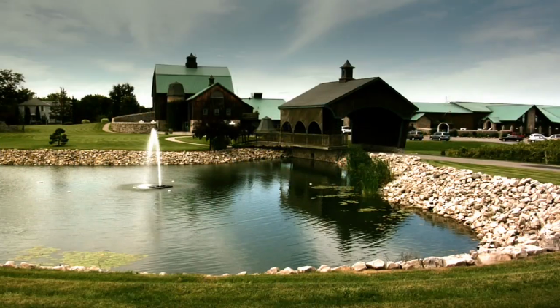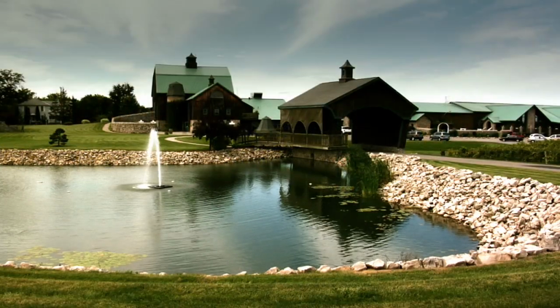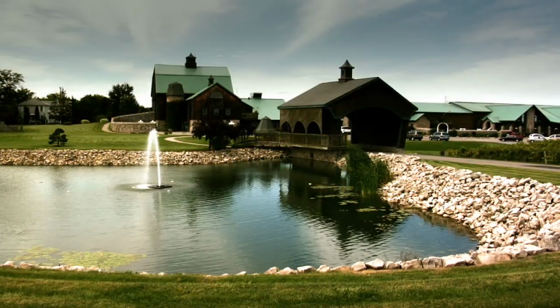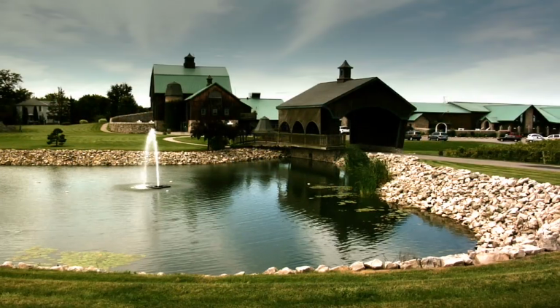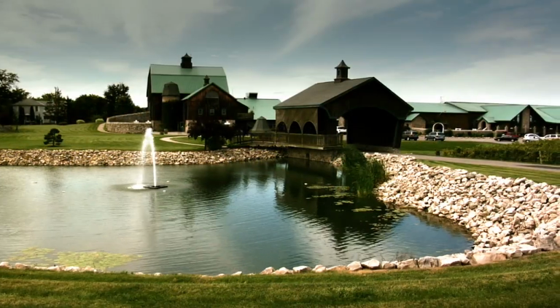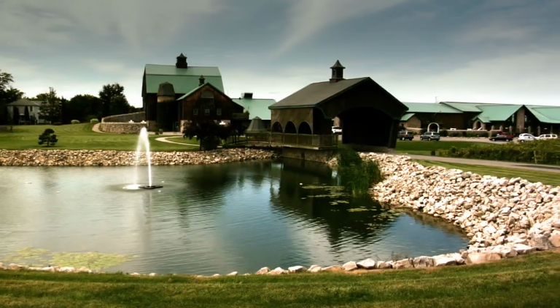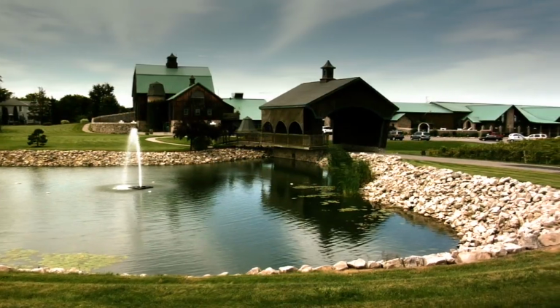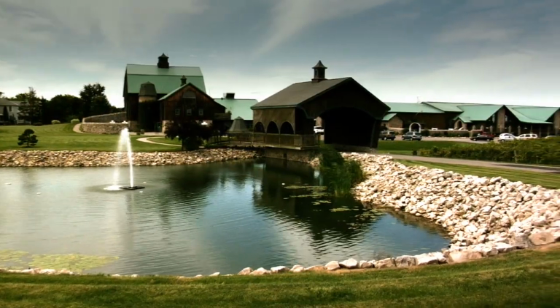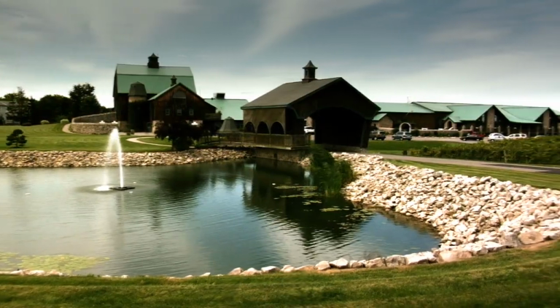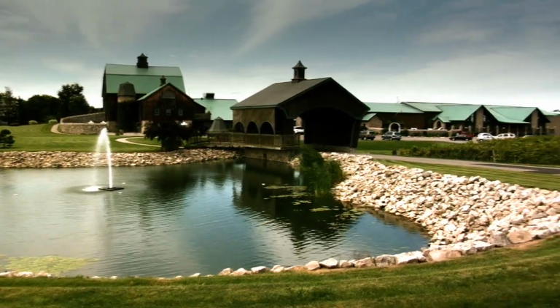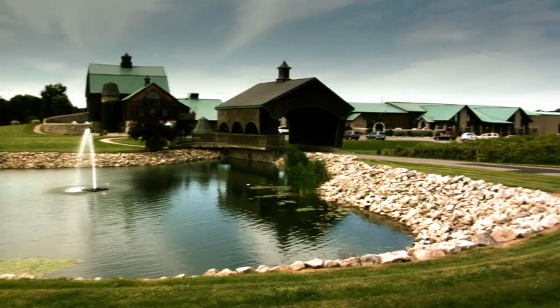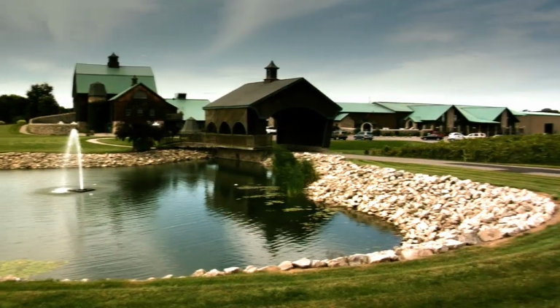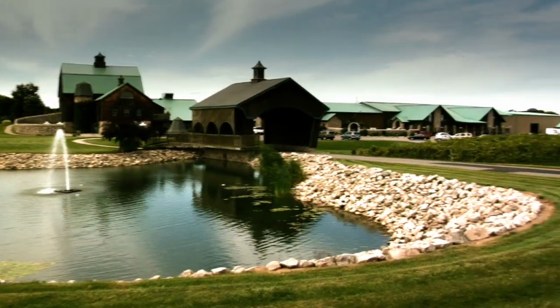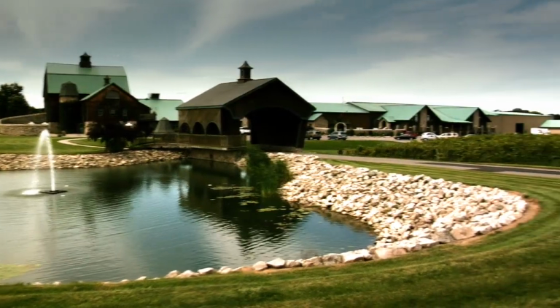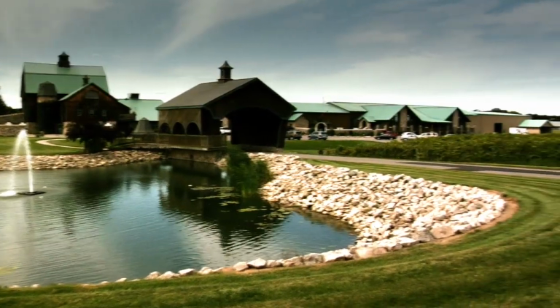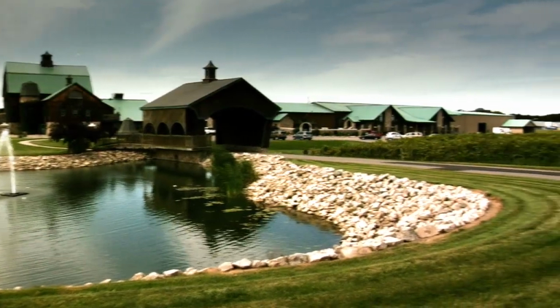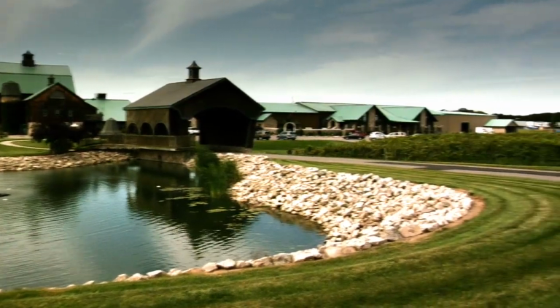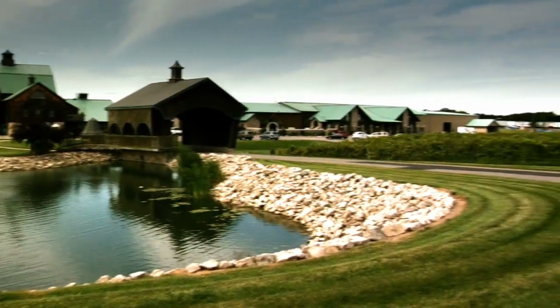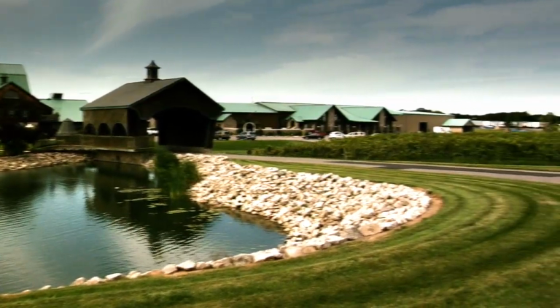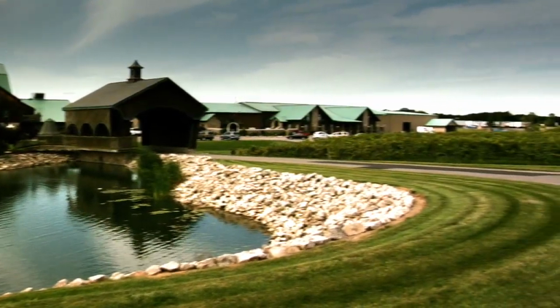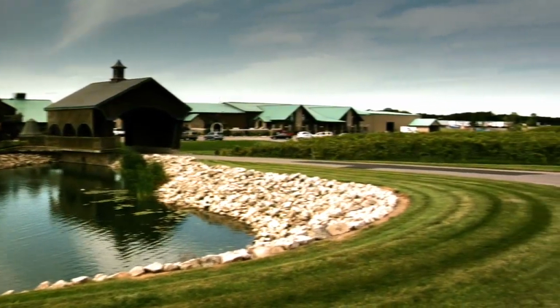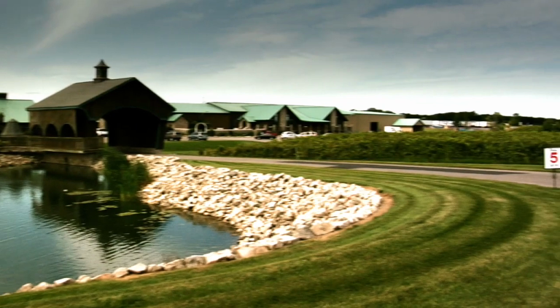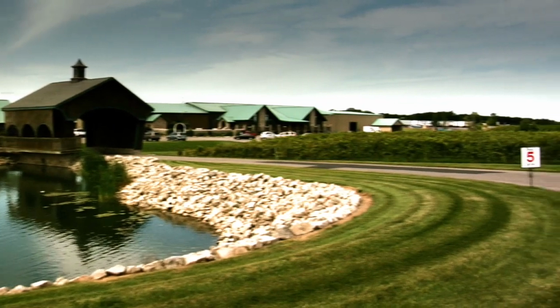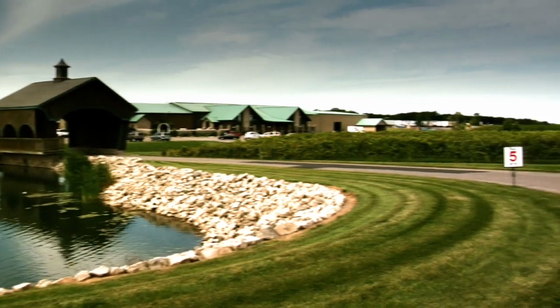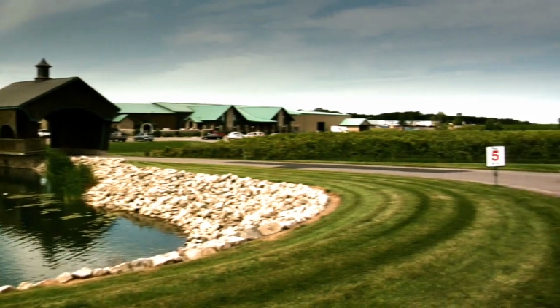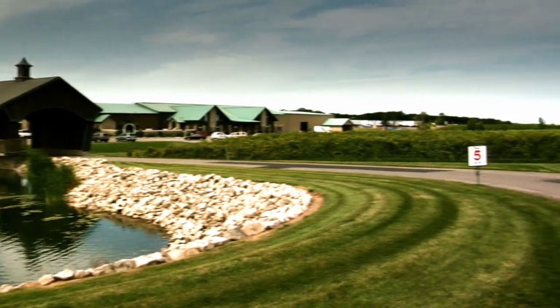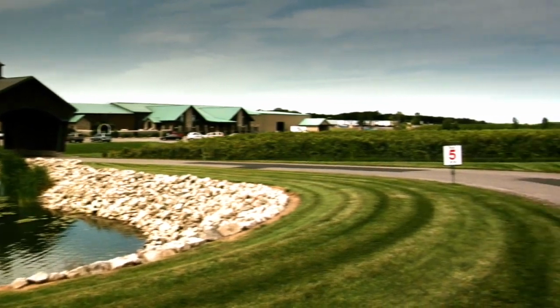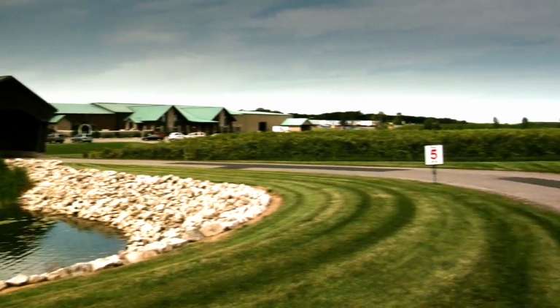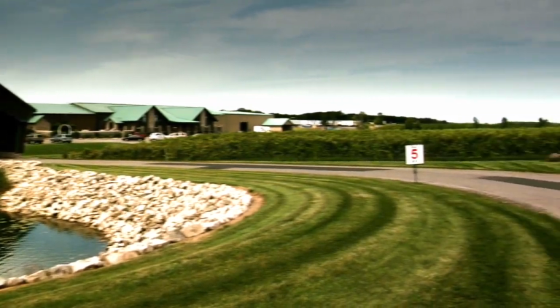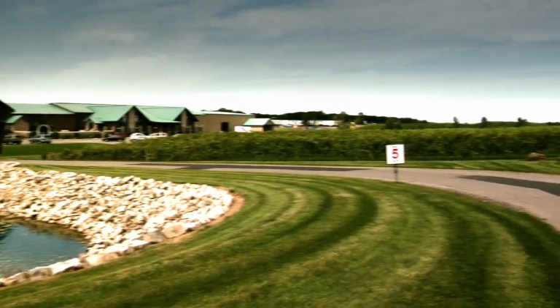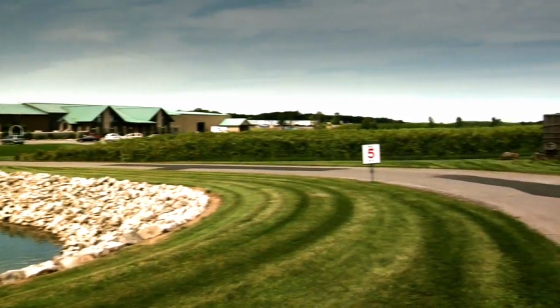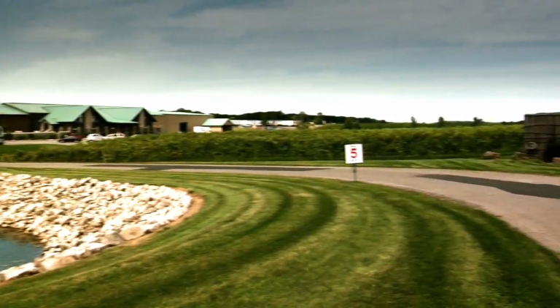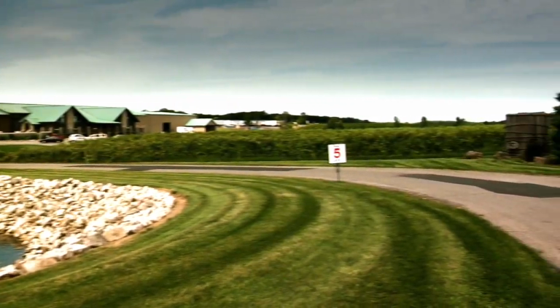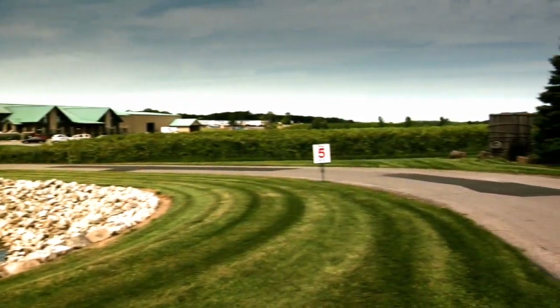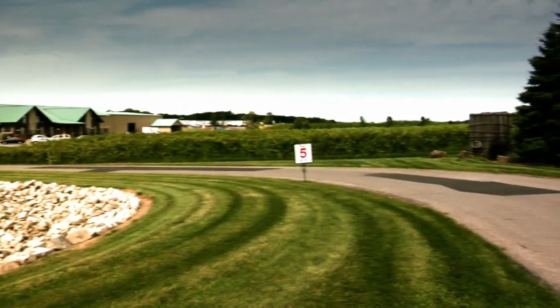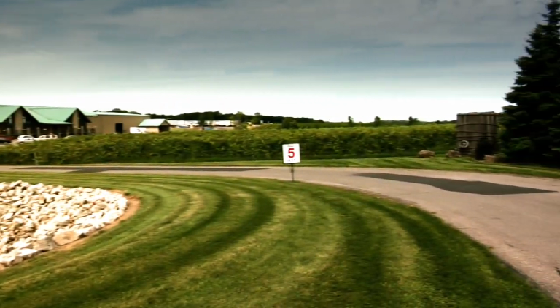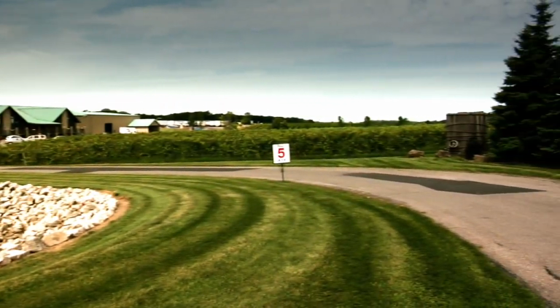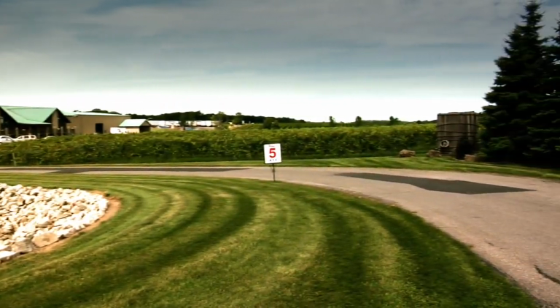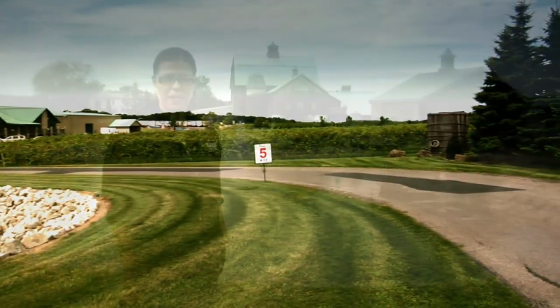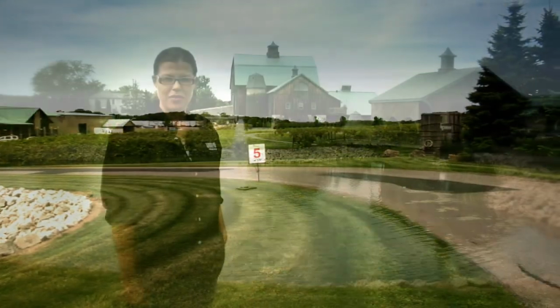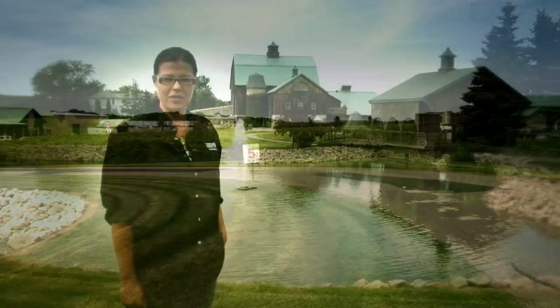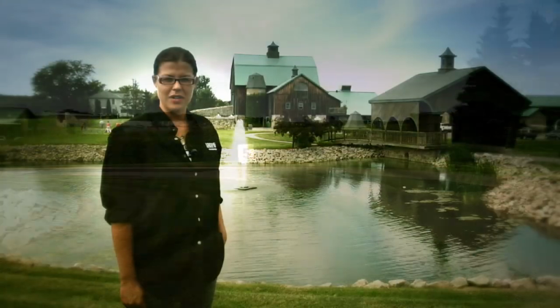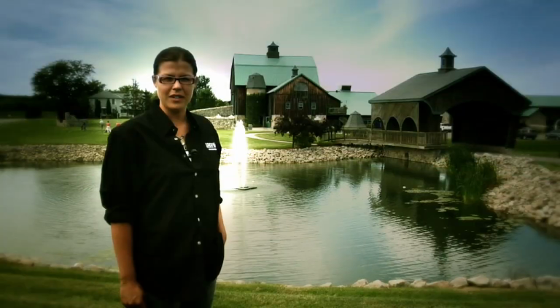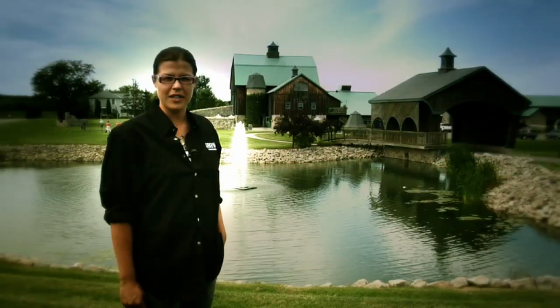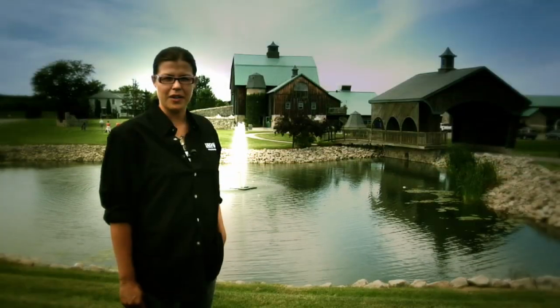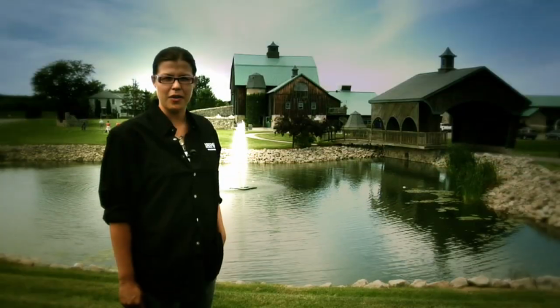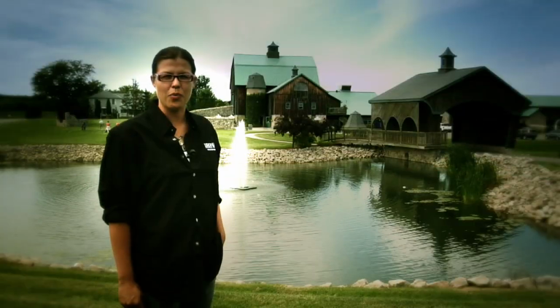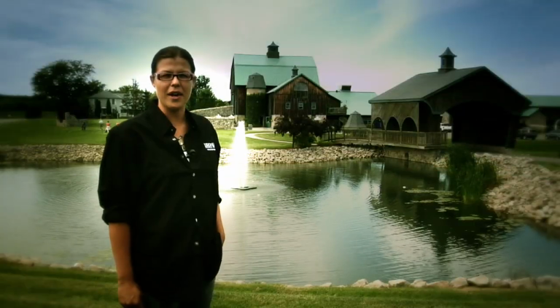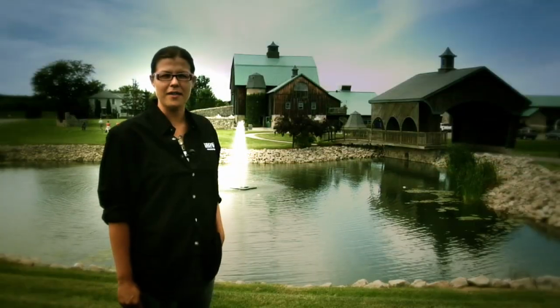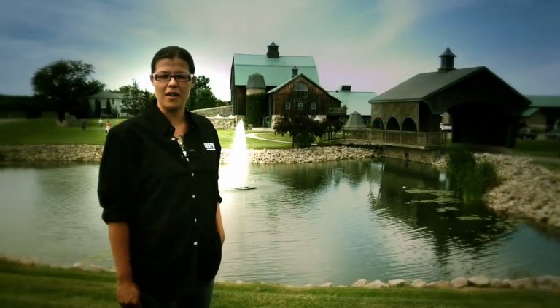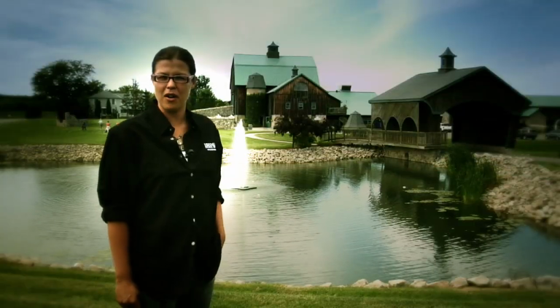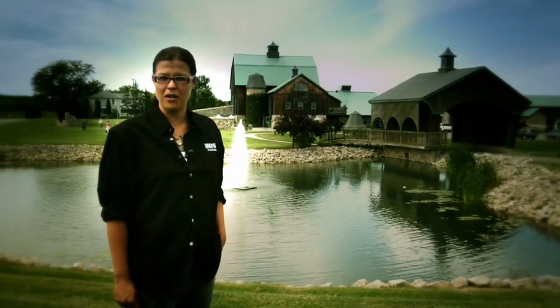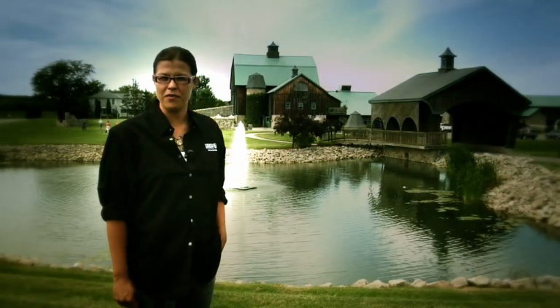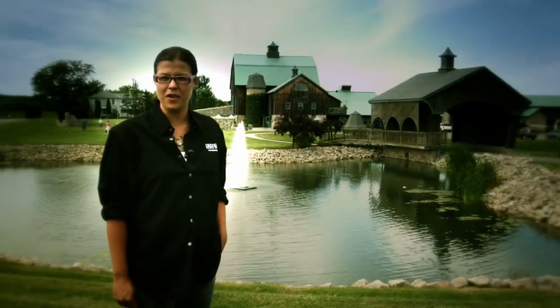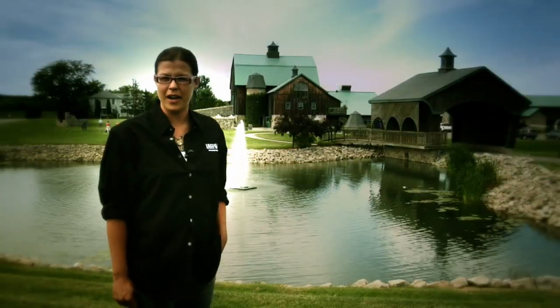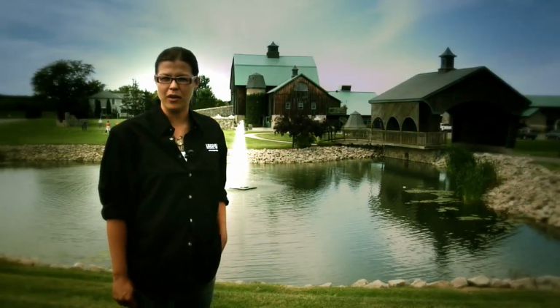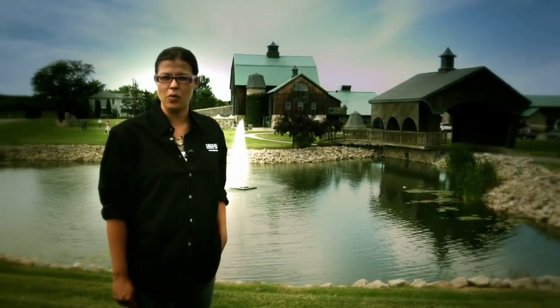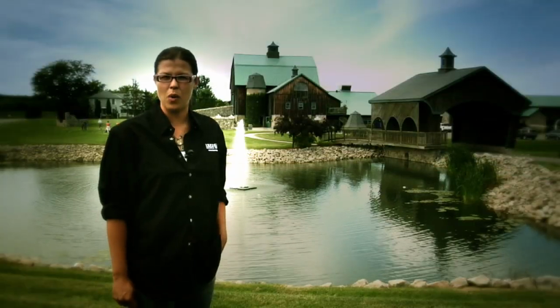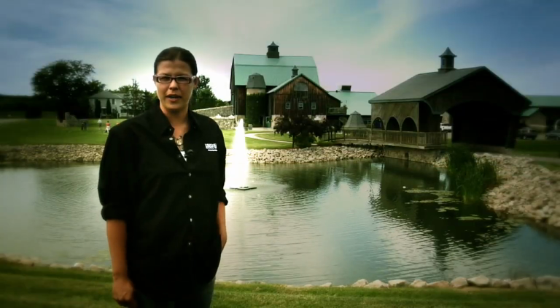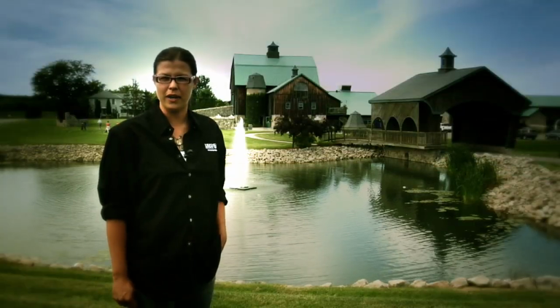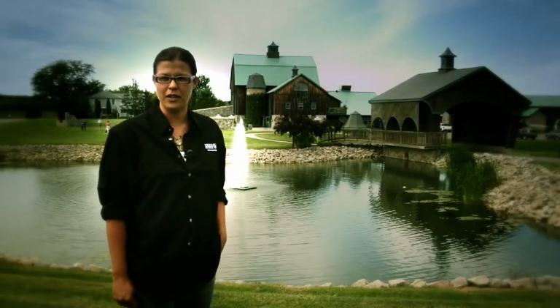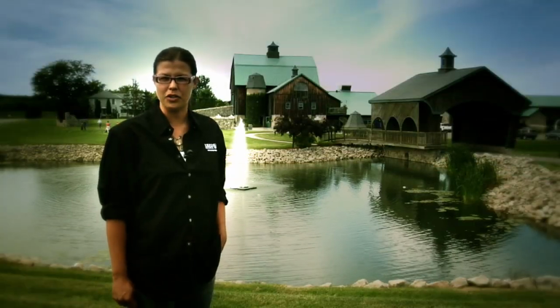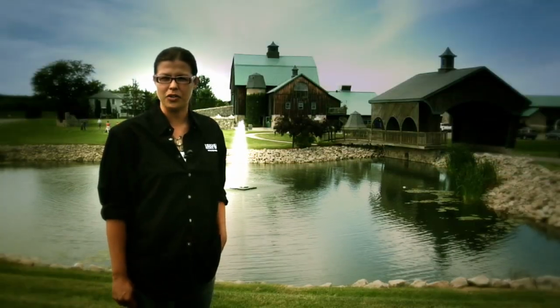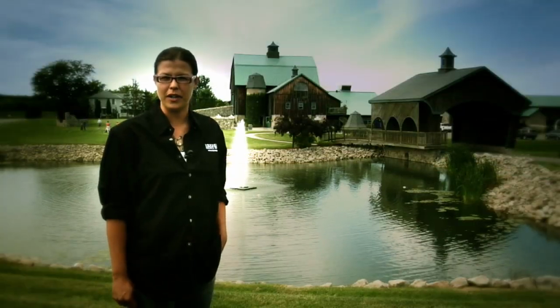Our winery began its journey in 1993. We're located in St. Catharines, Ontario, right in the heart of Niagara wine country.